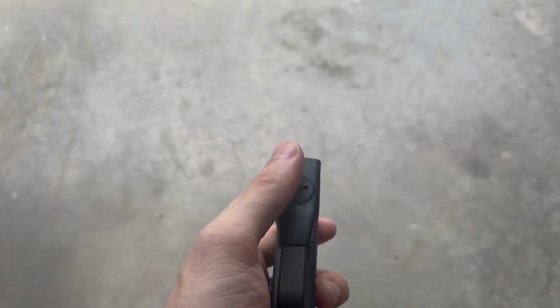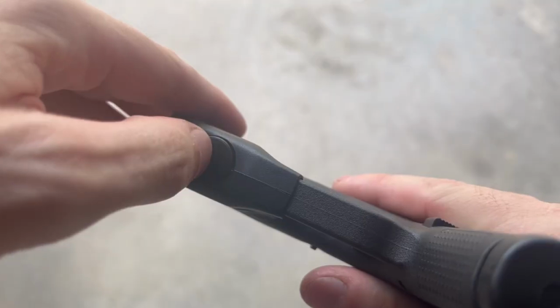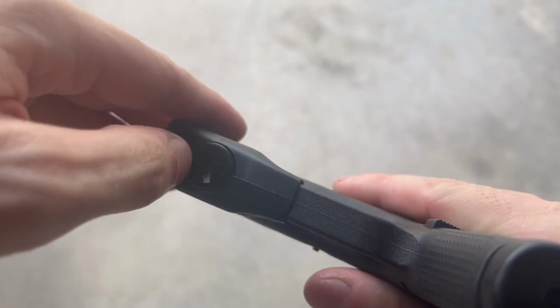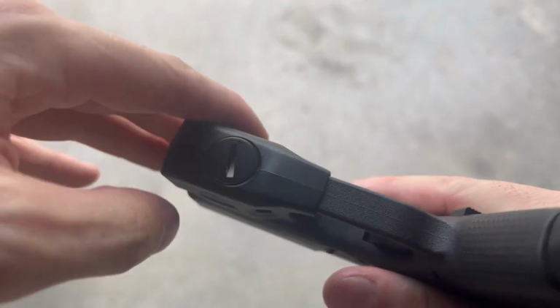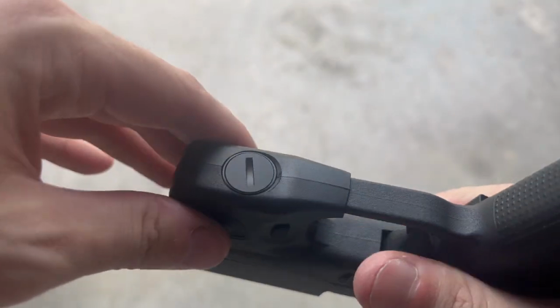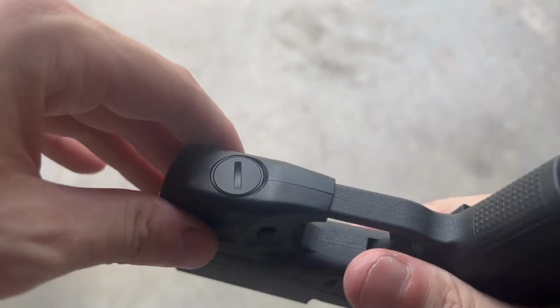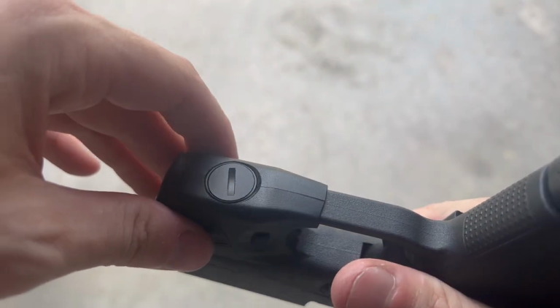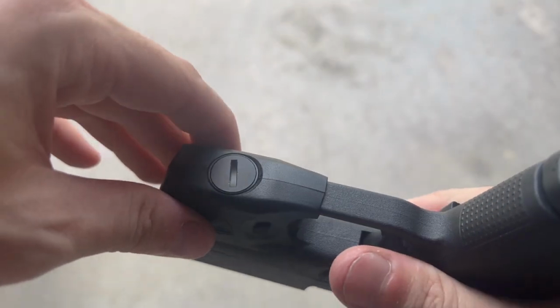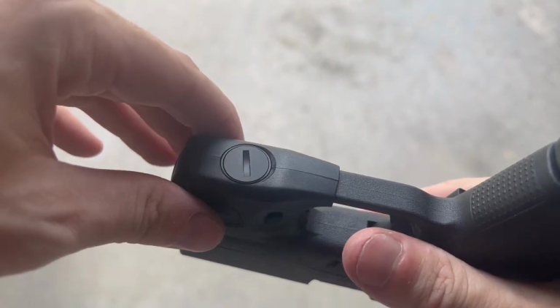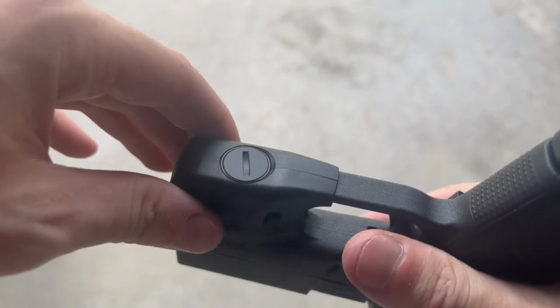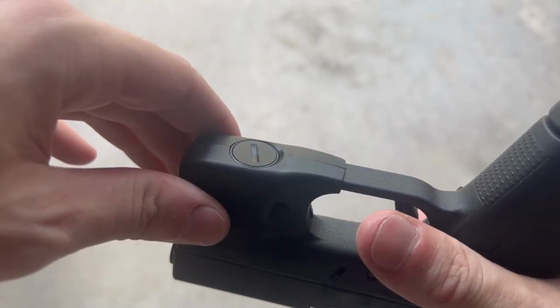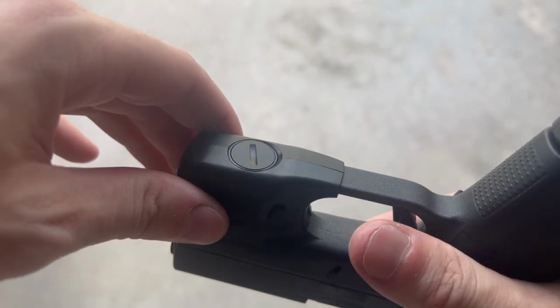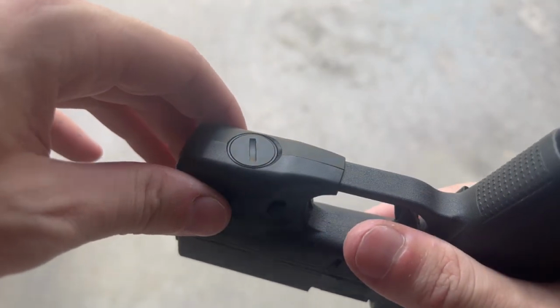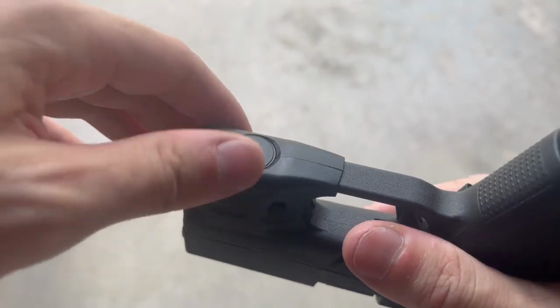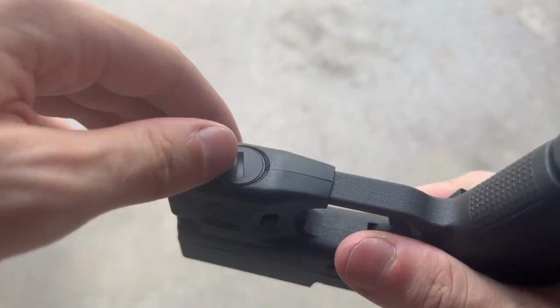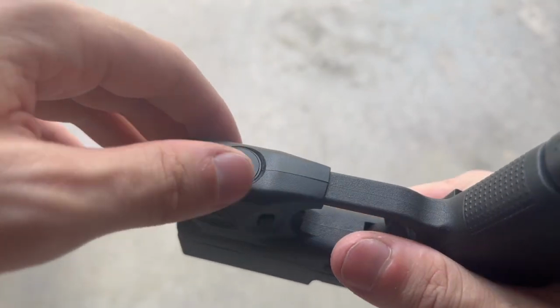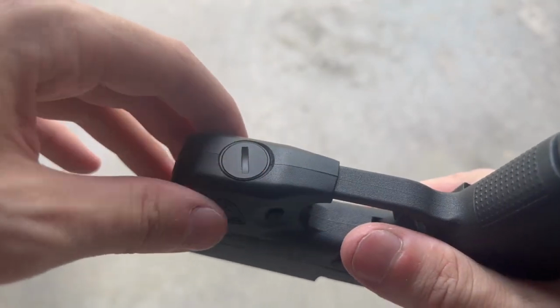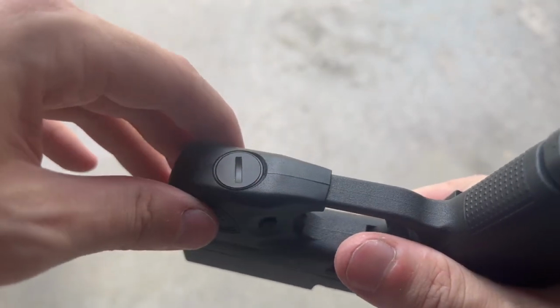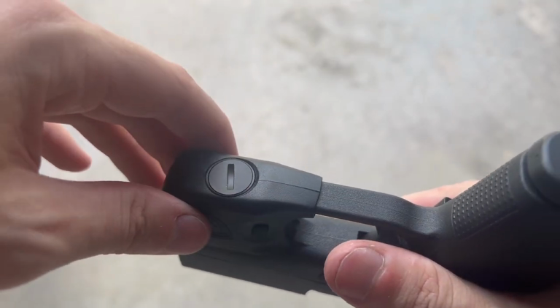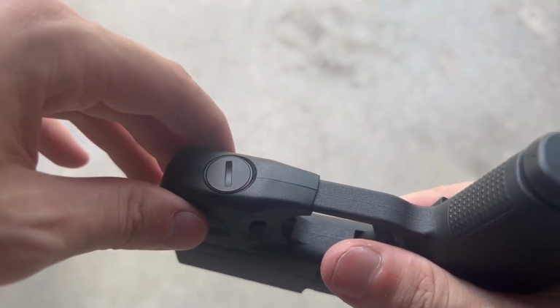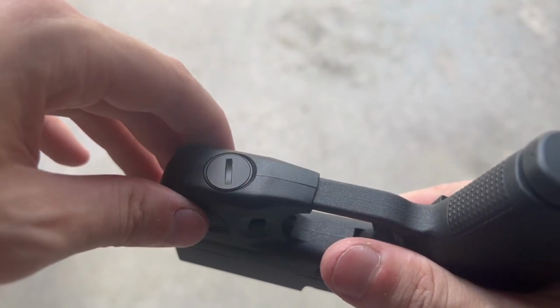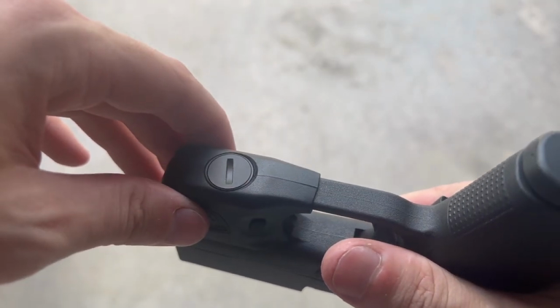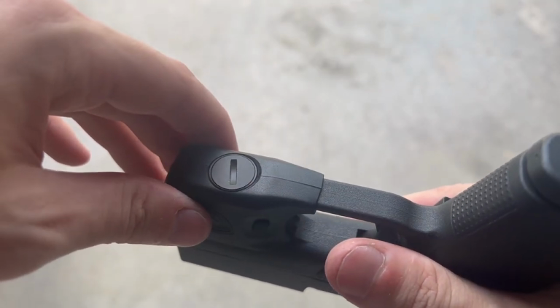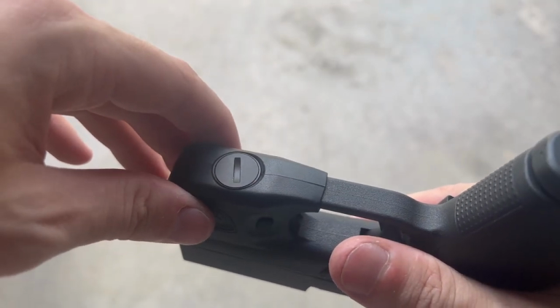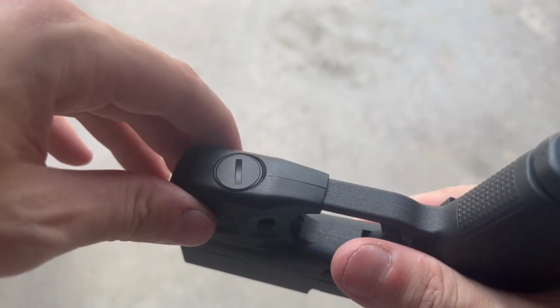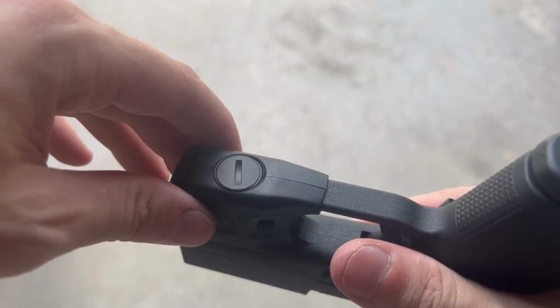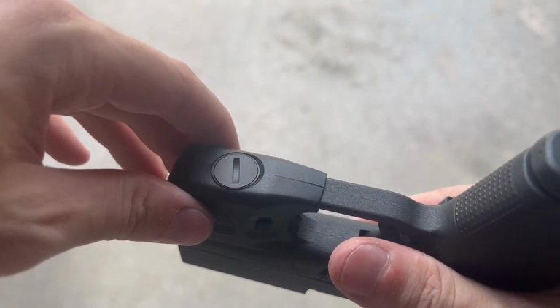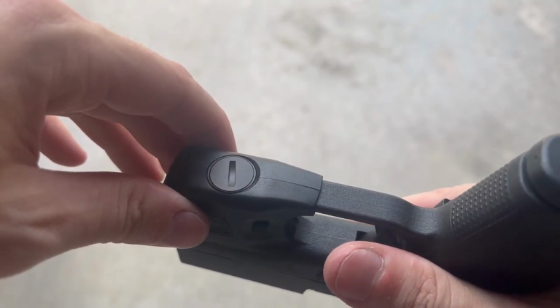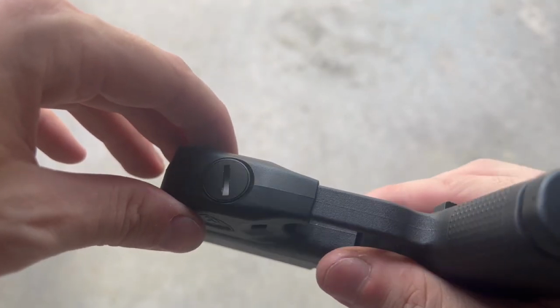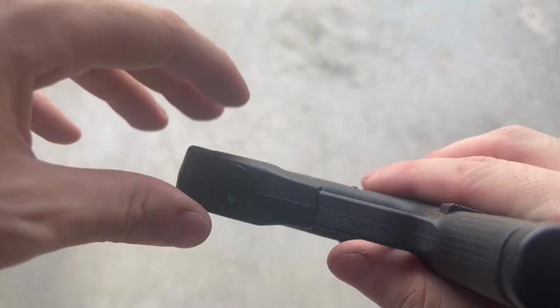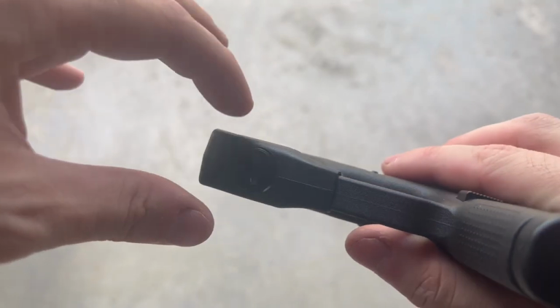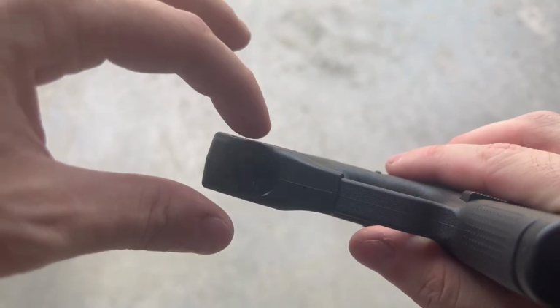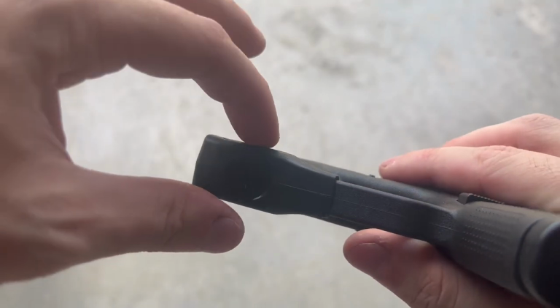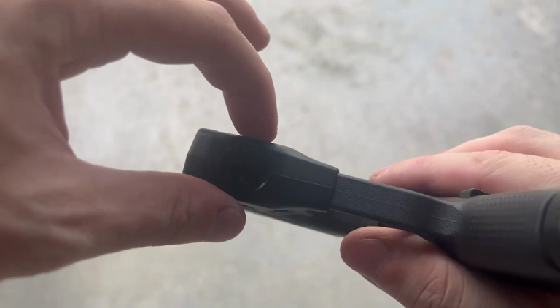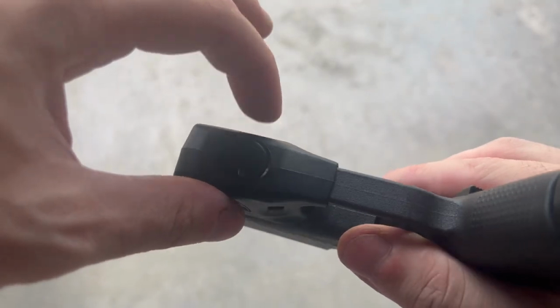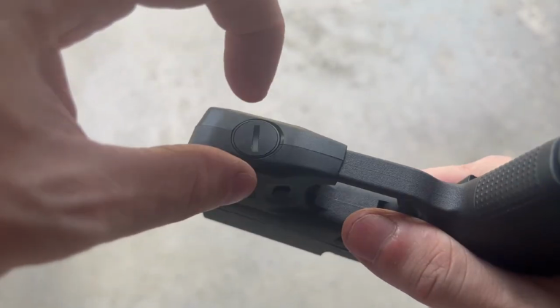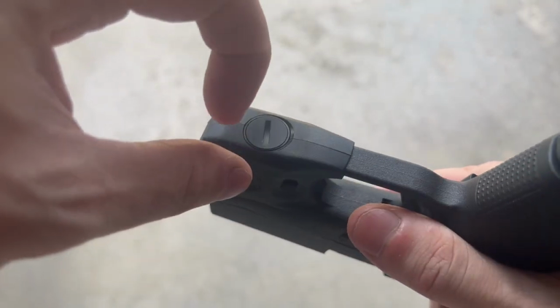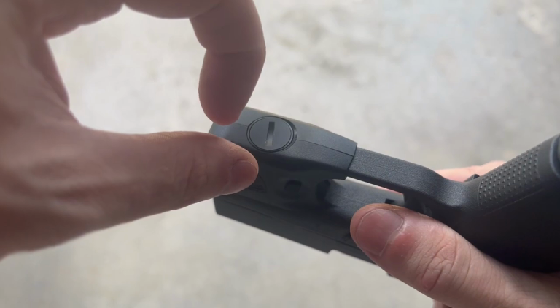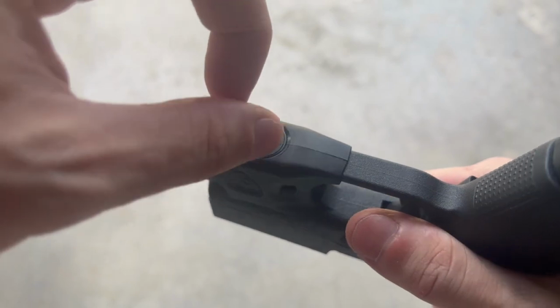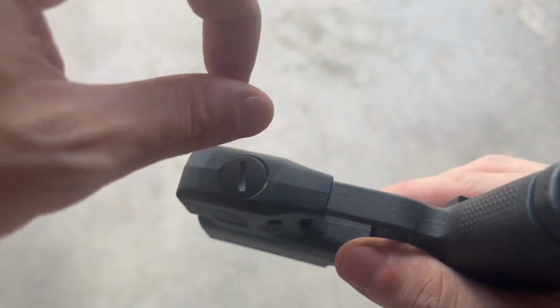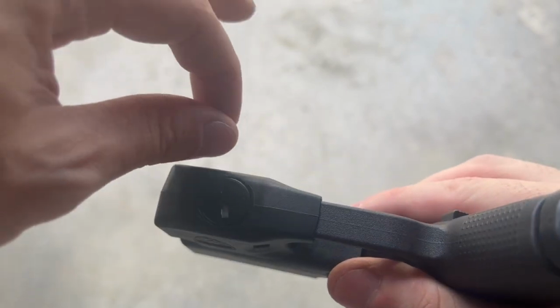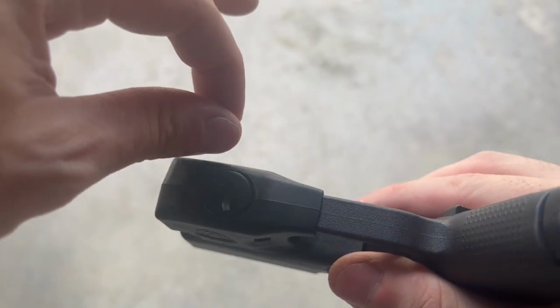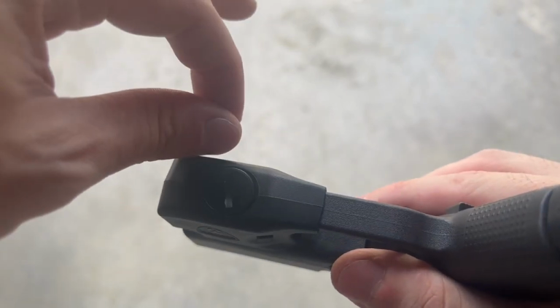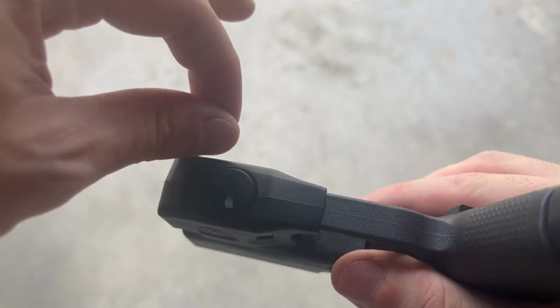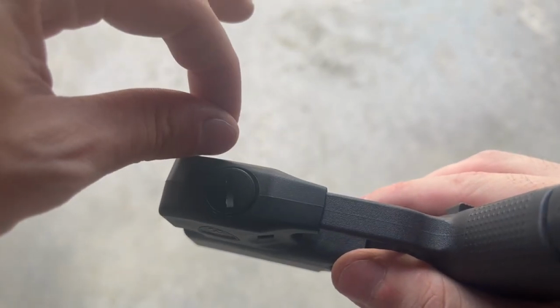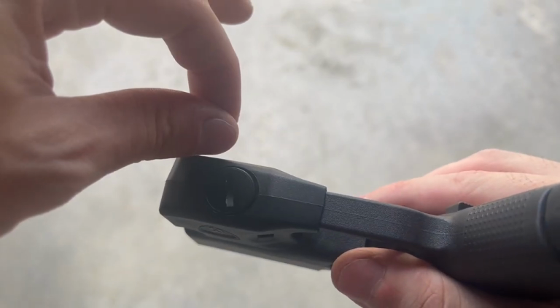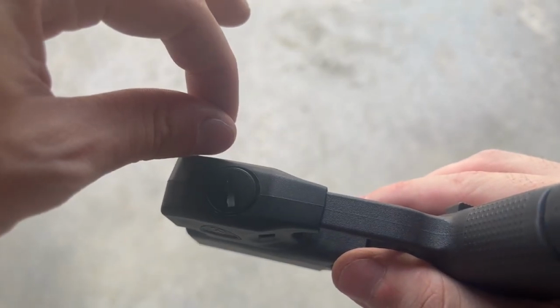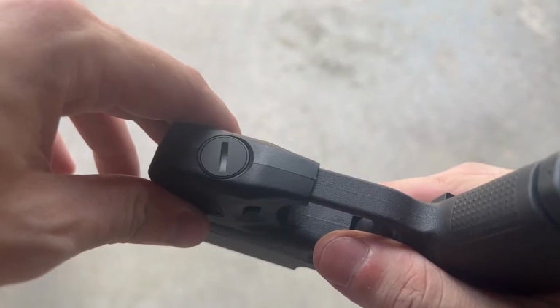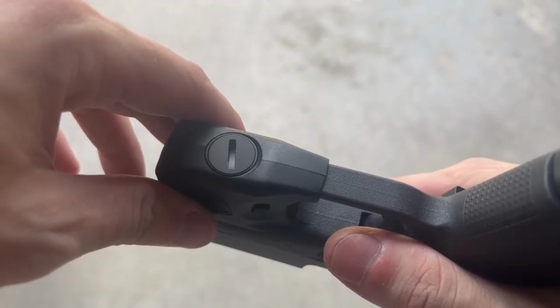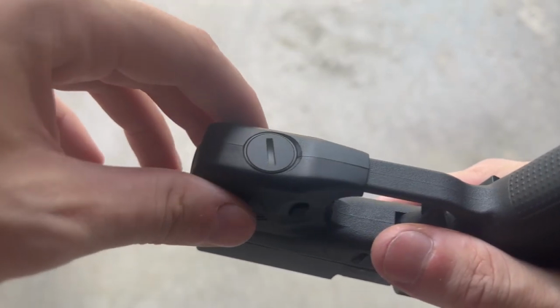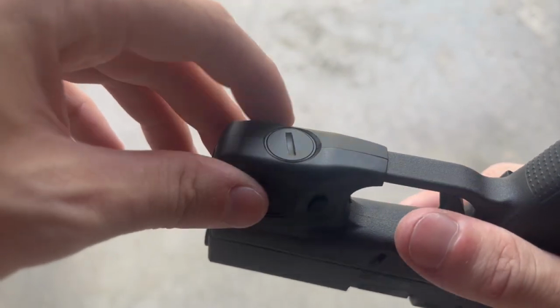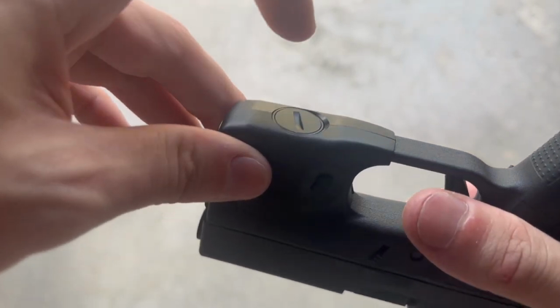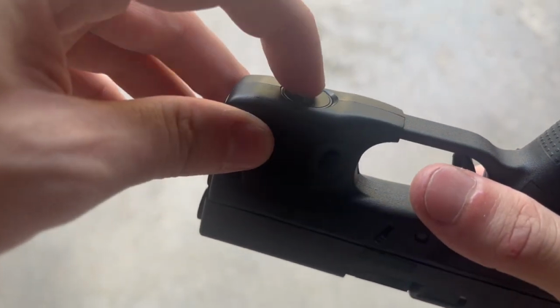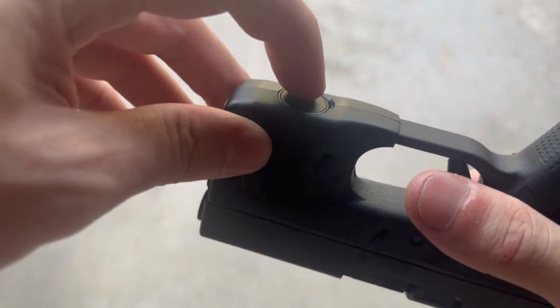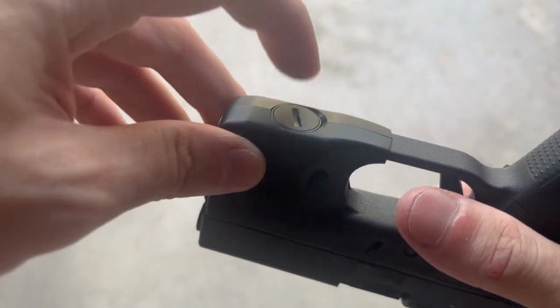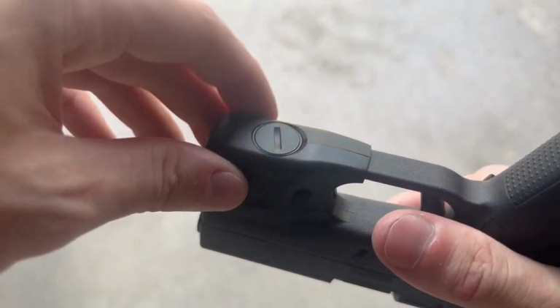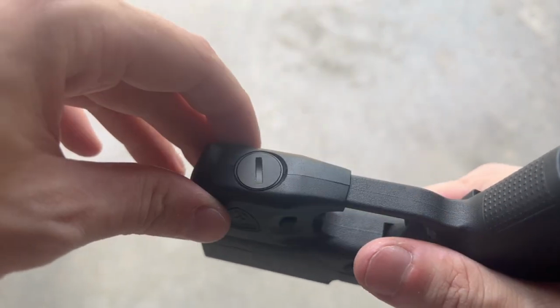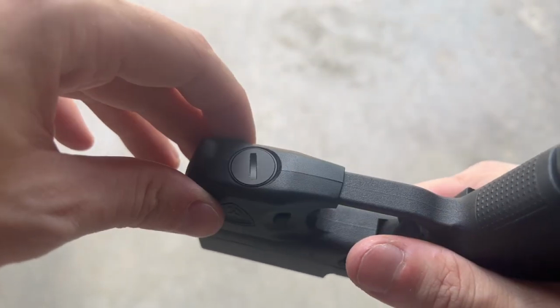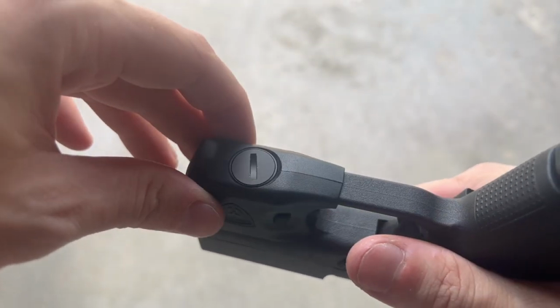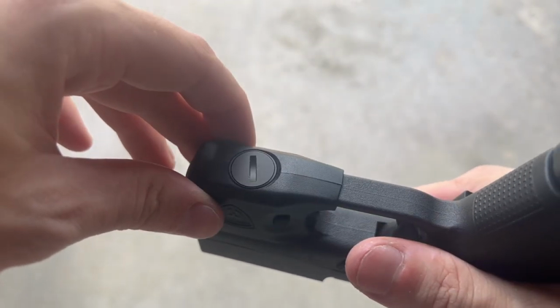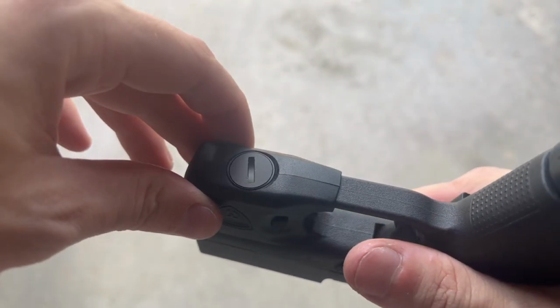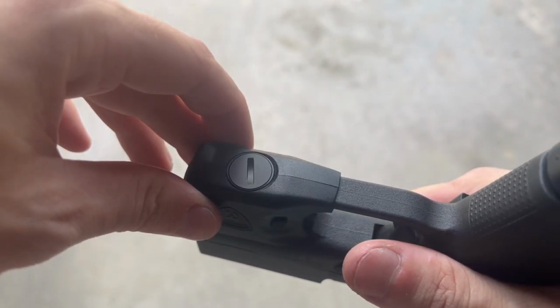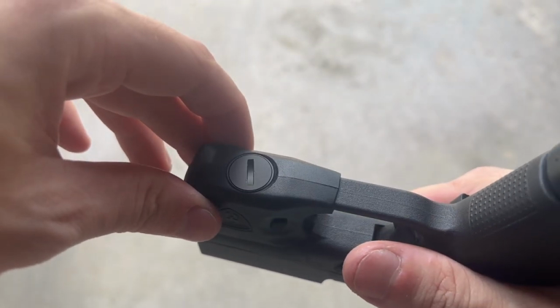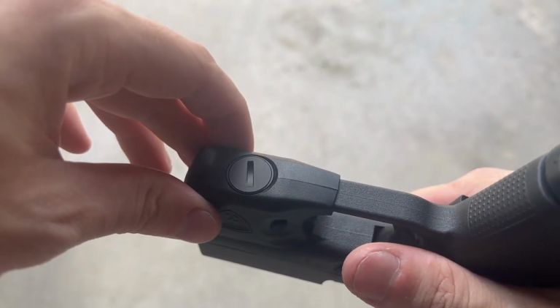I definitely prefer this style of battery door over that of the Streamlight, because the Streamlight has a little lever that clamps down on it. This definitely feels more robust.